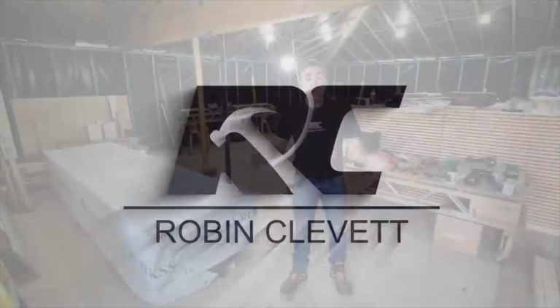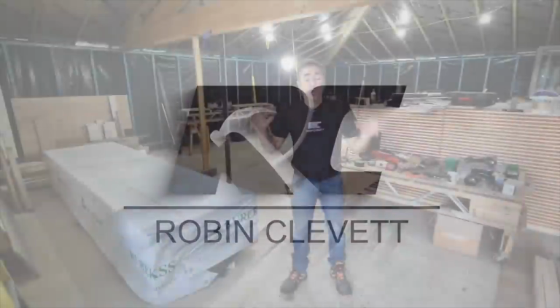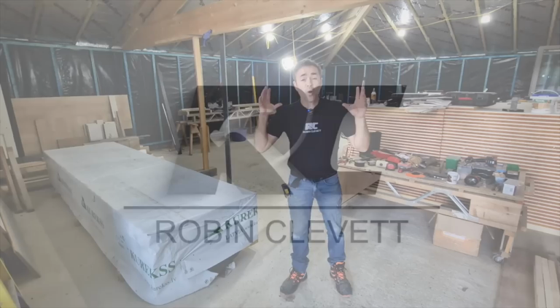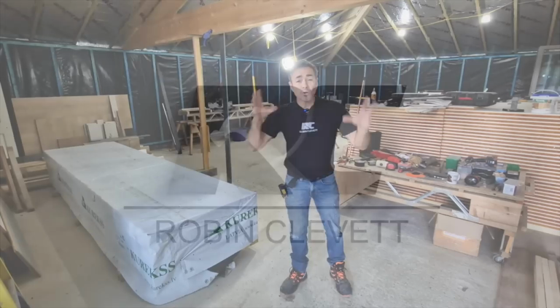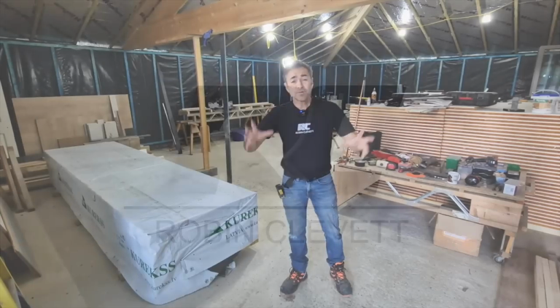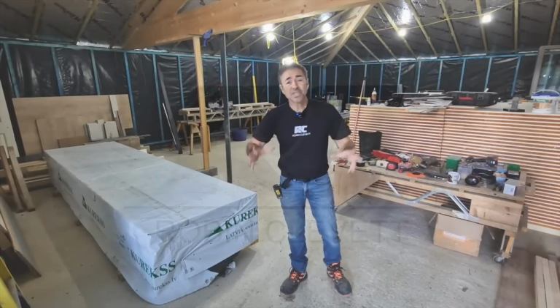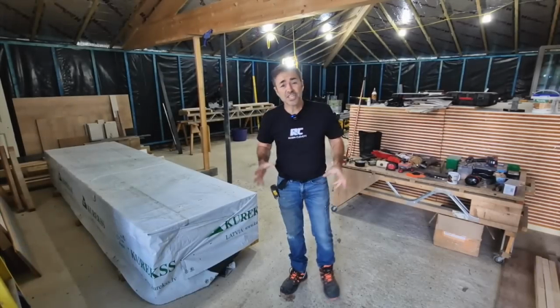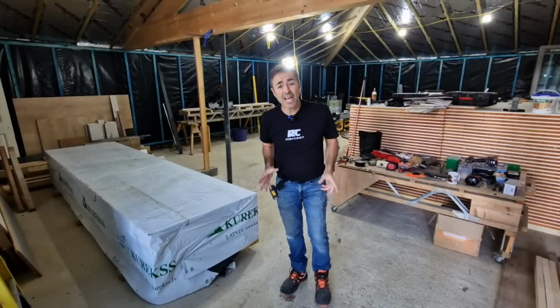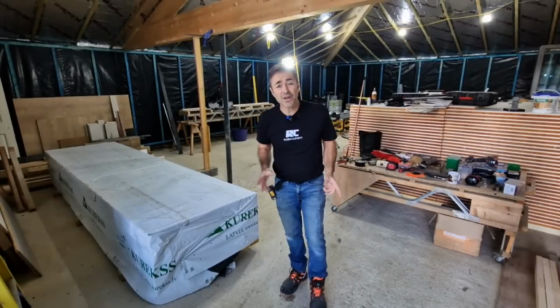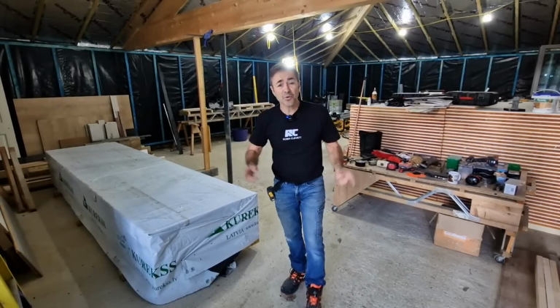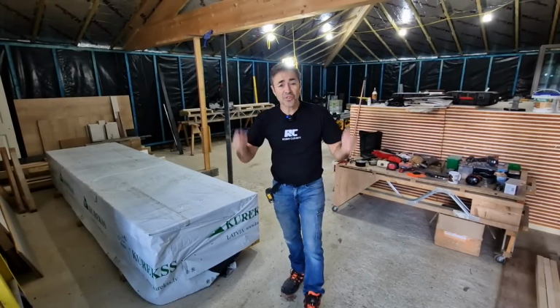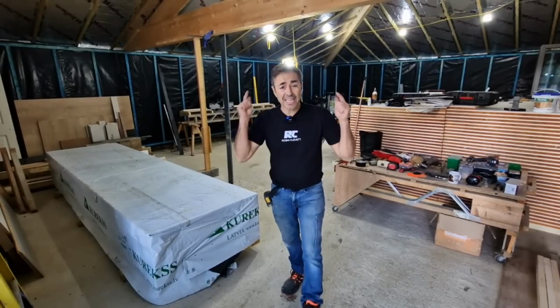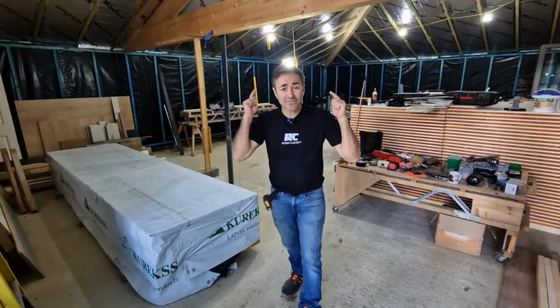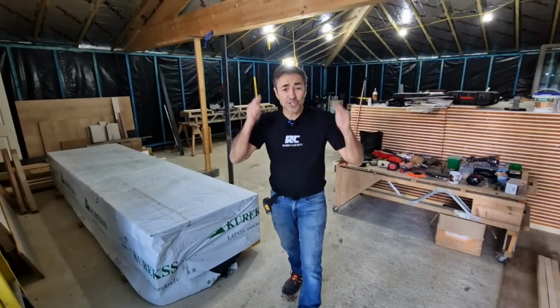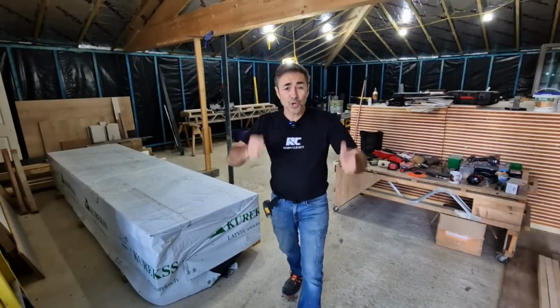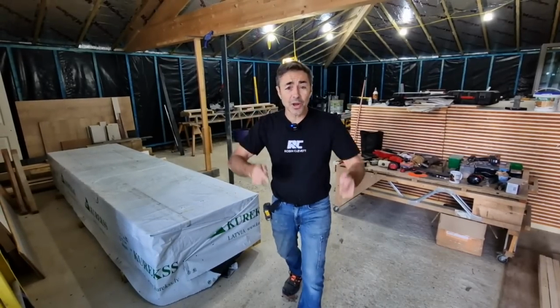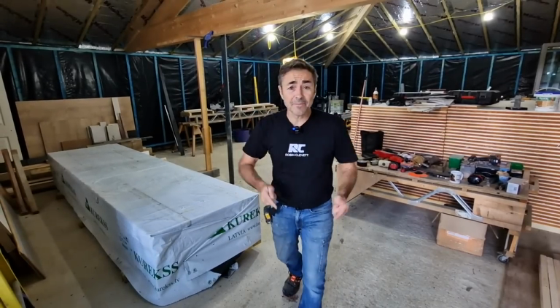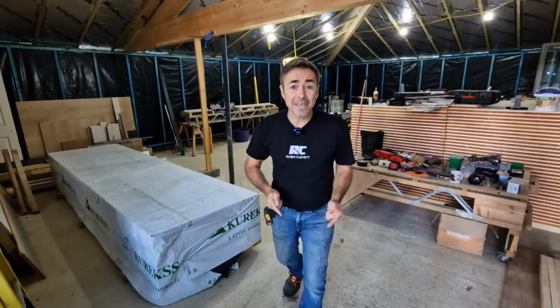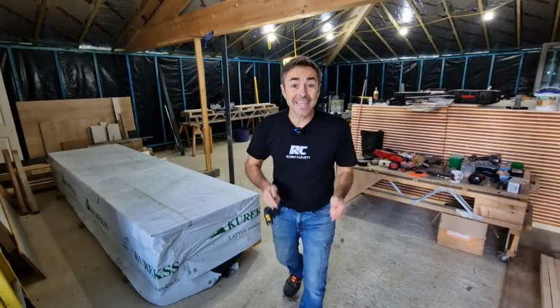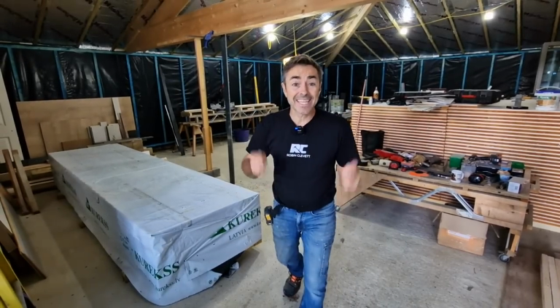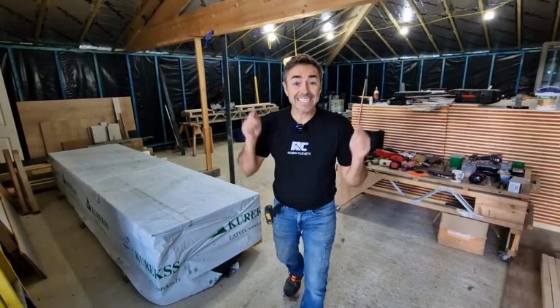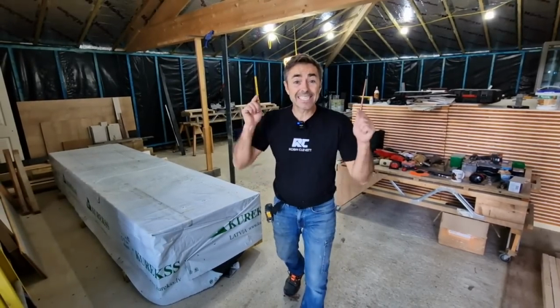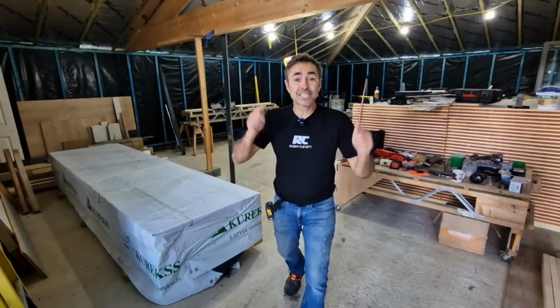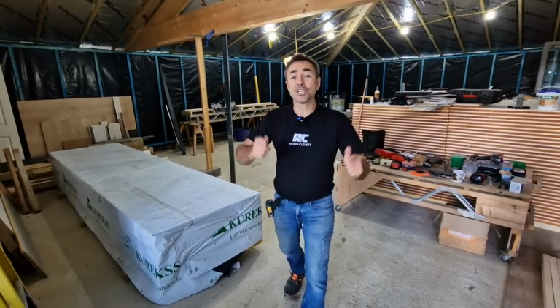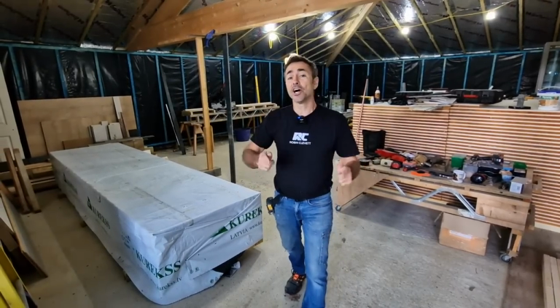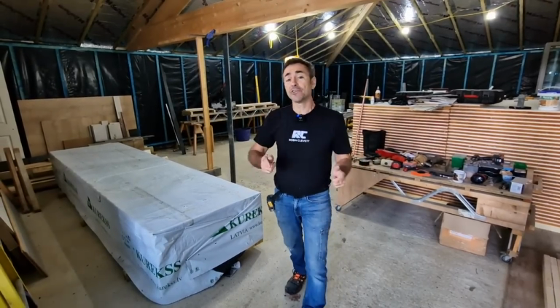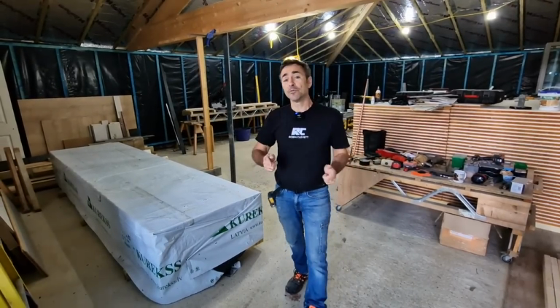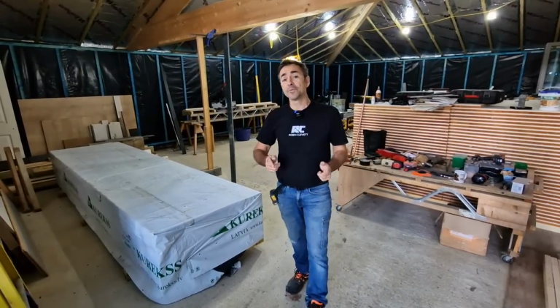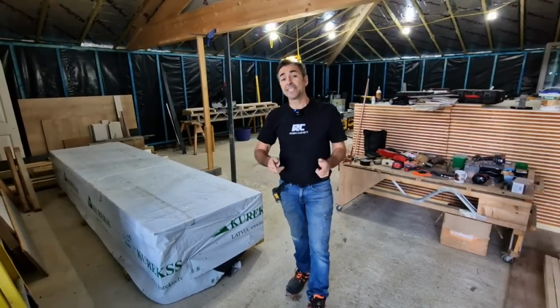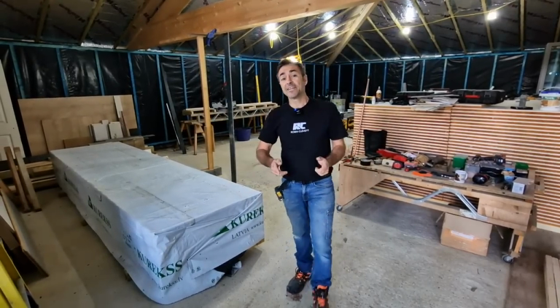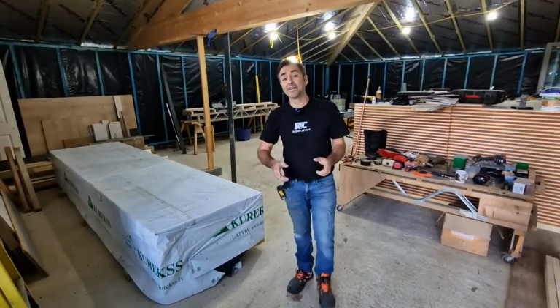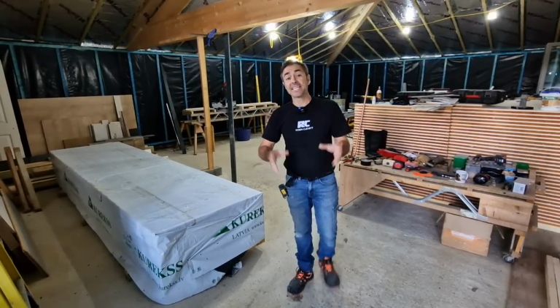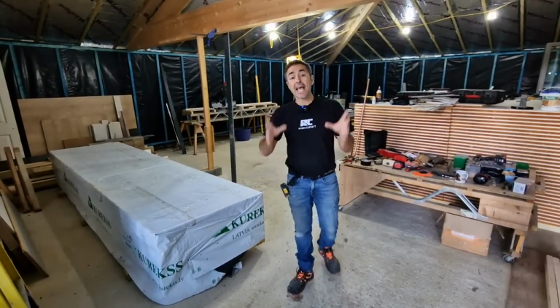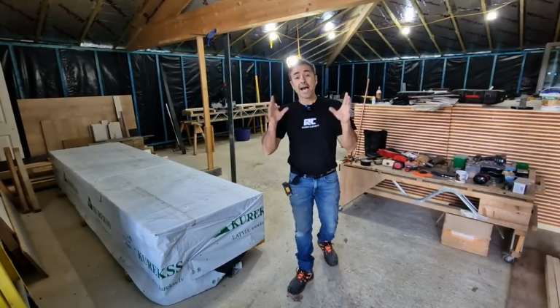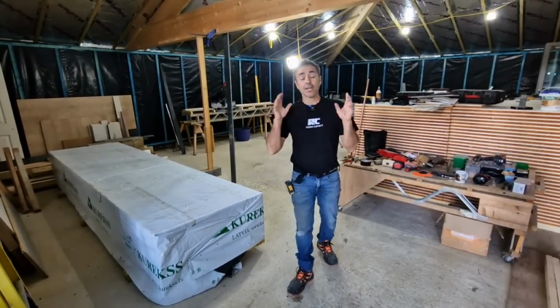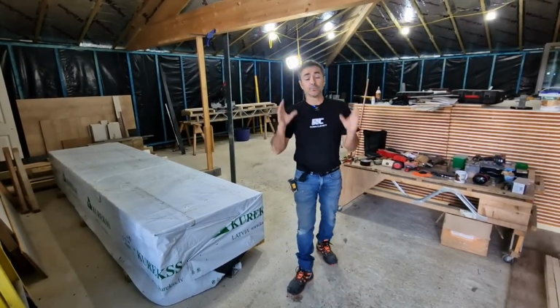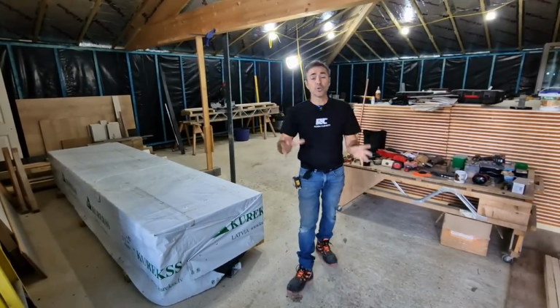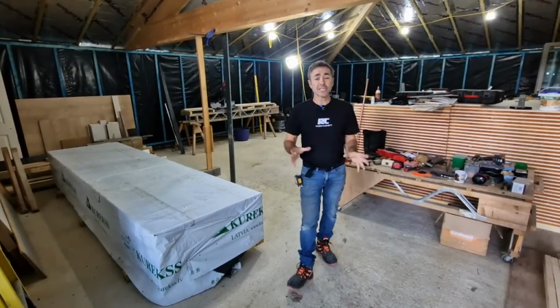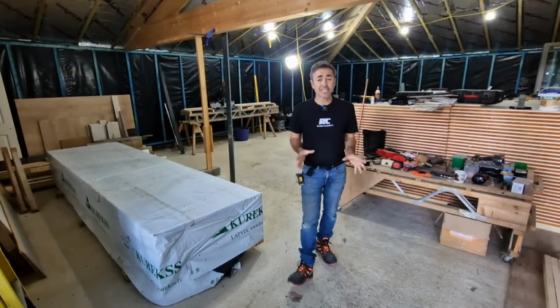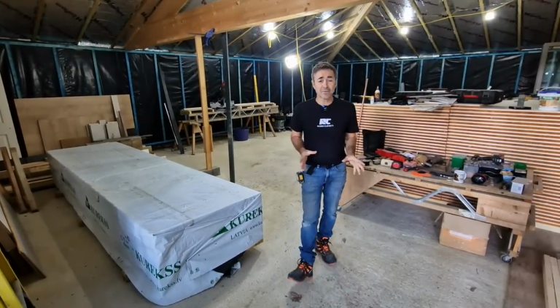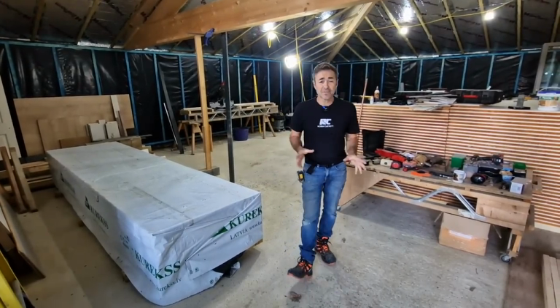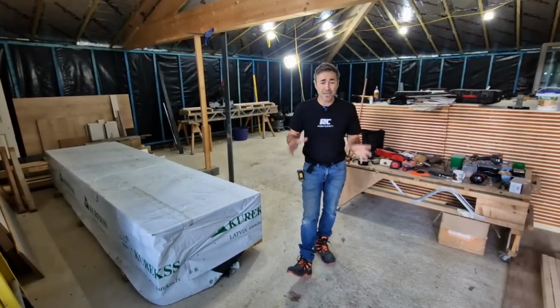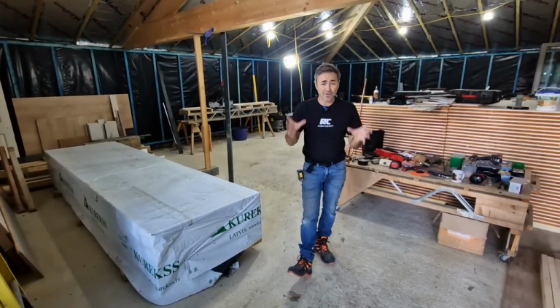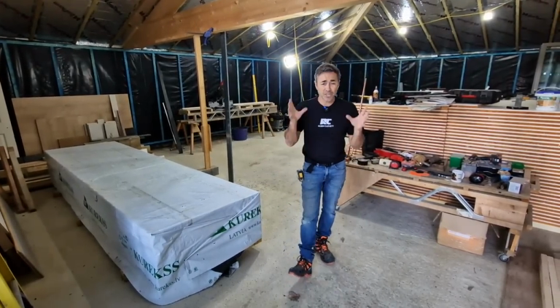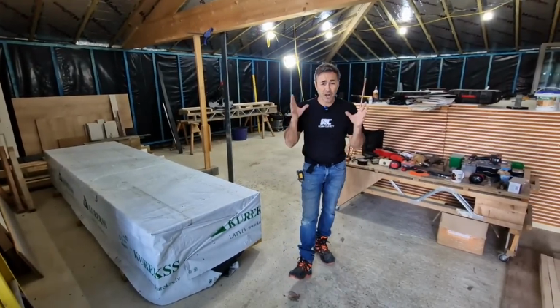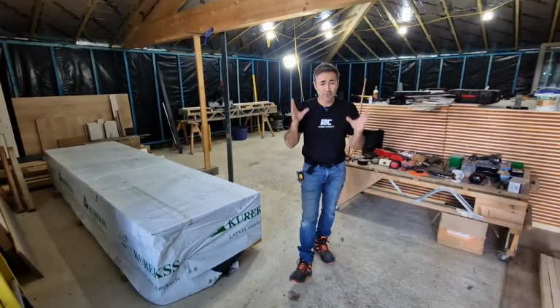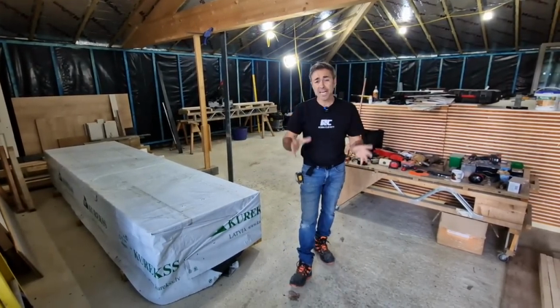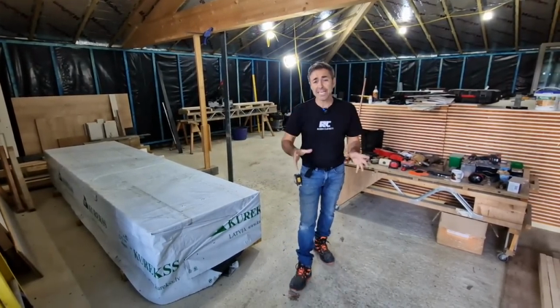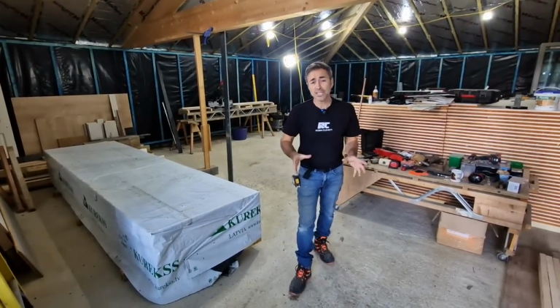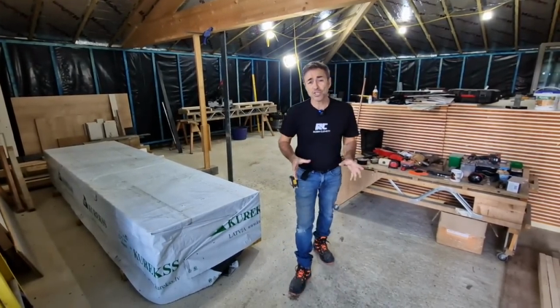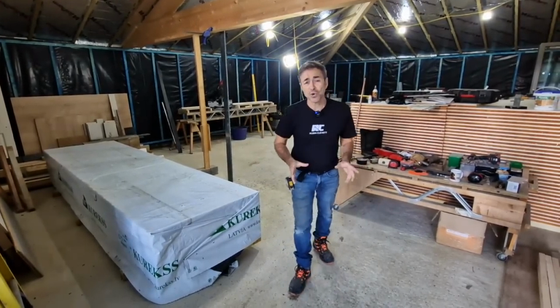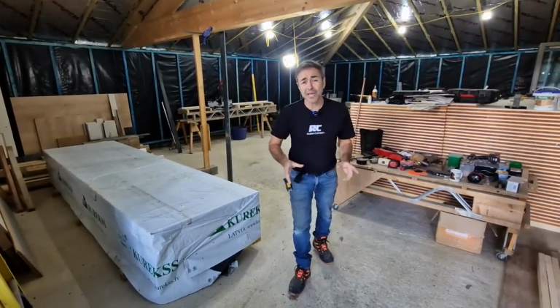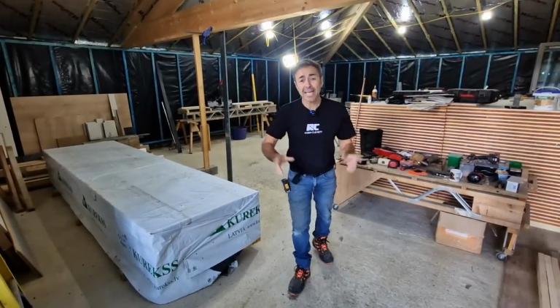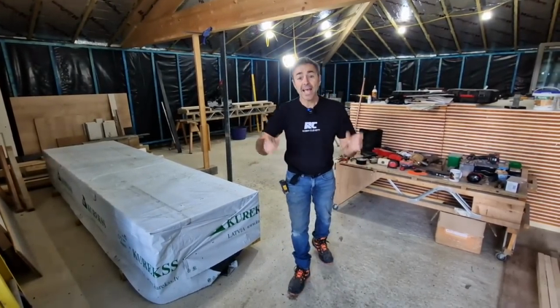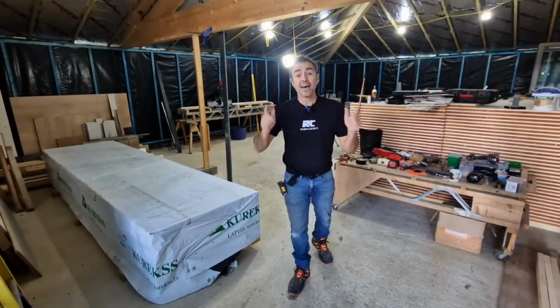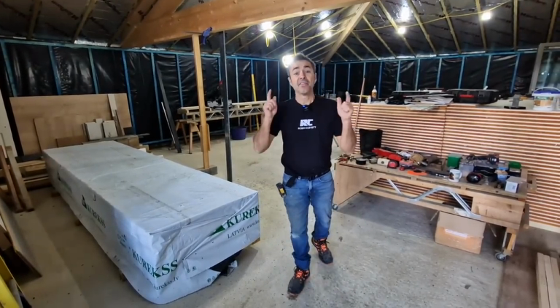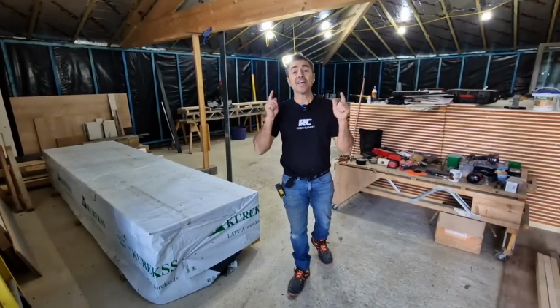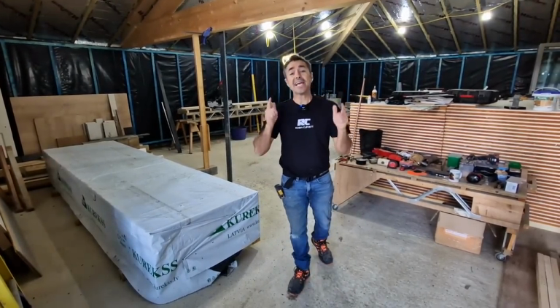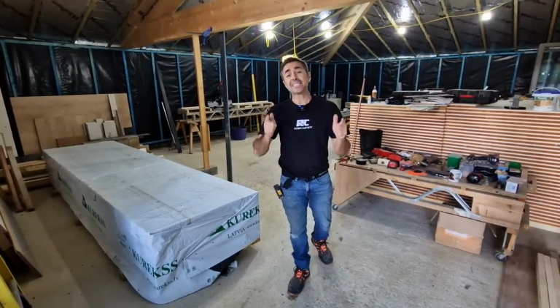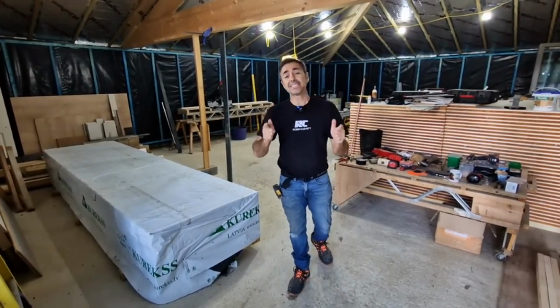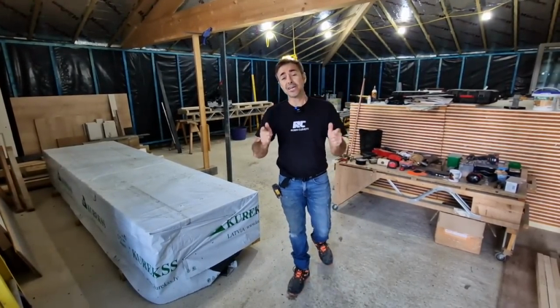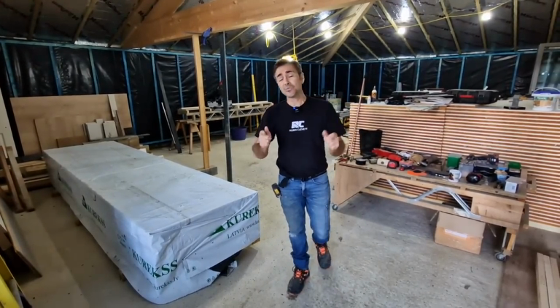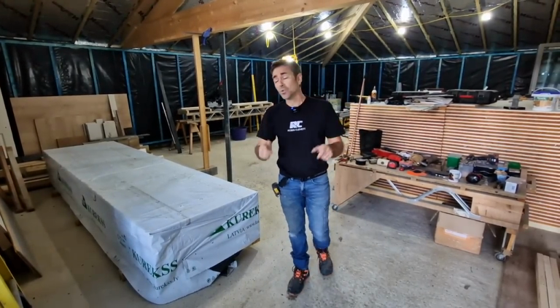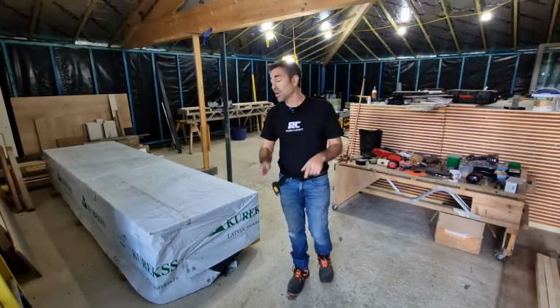Welcome to the channel. Thanks for joining me. This is the garden room series and I'm doing something which I really enjoy, and that is stud work.